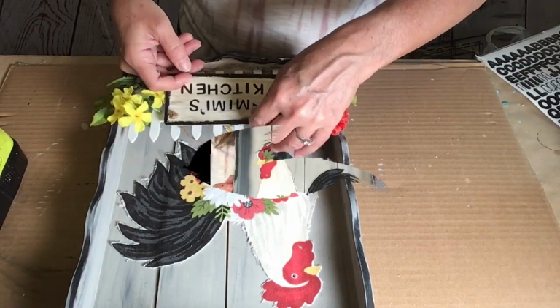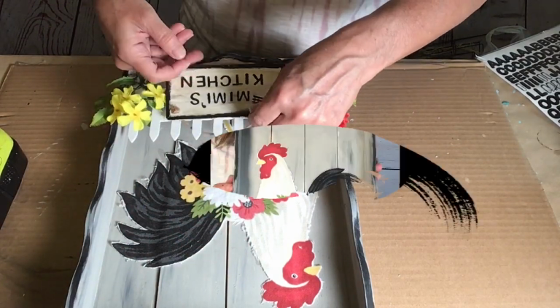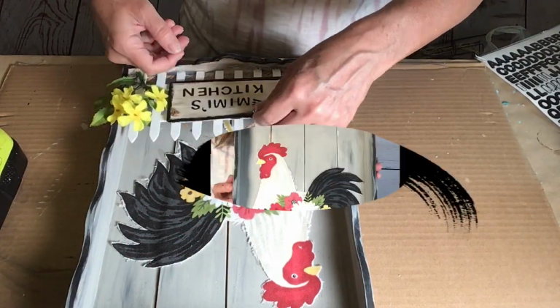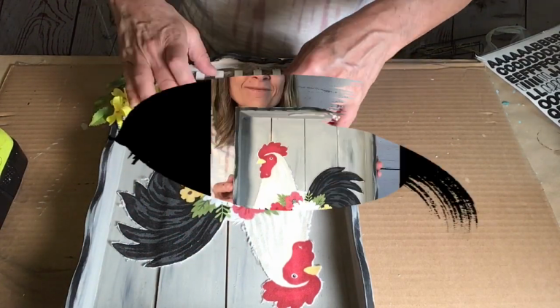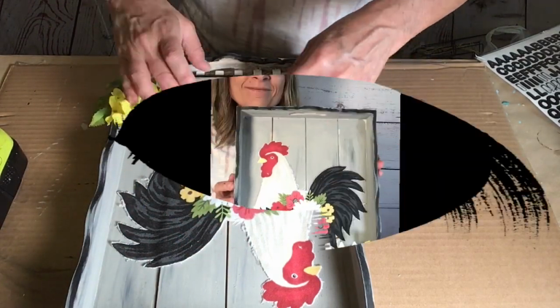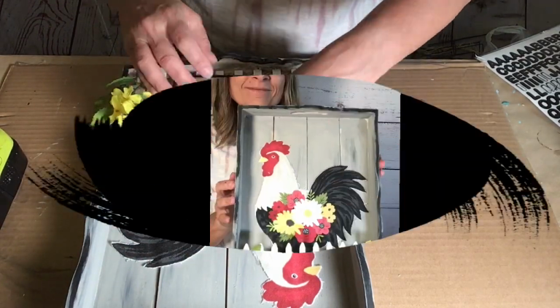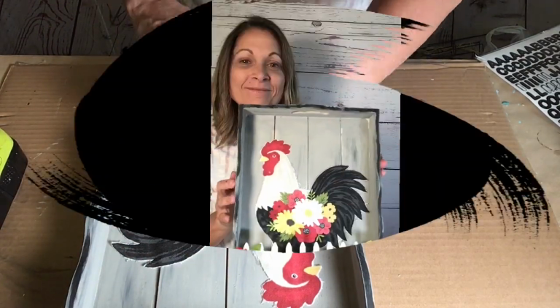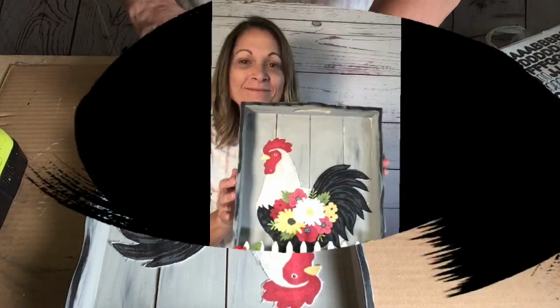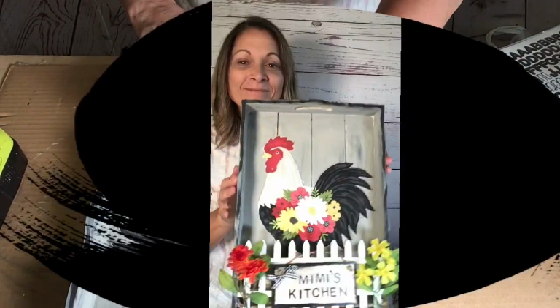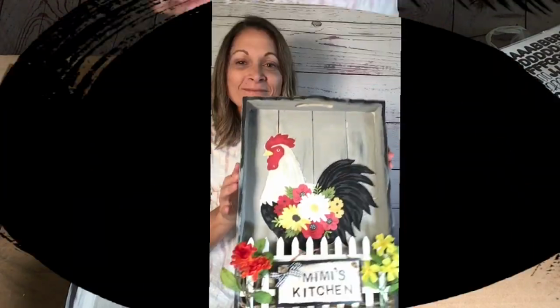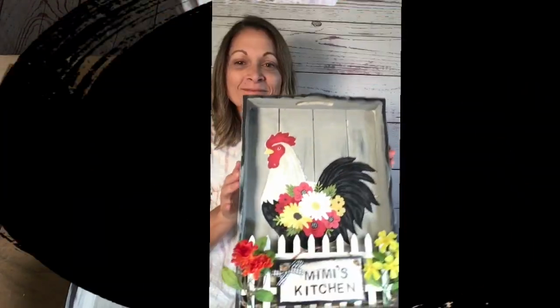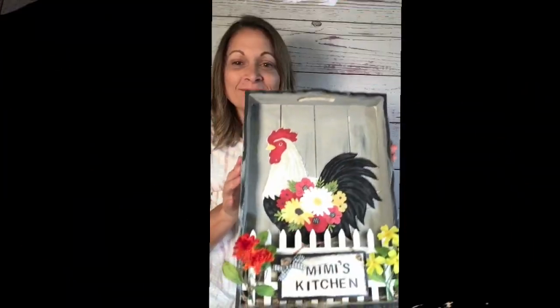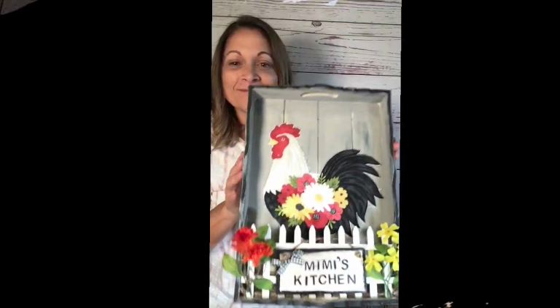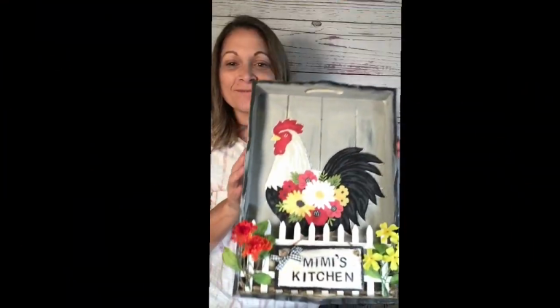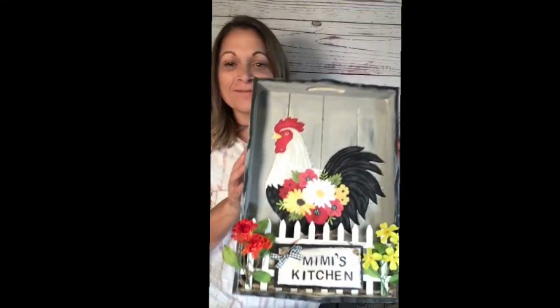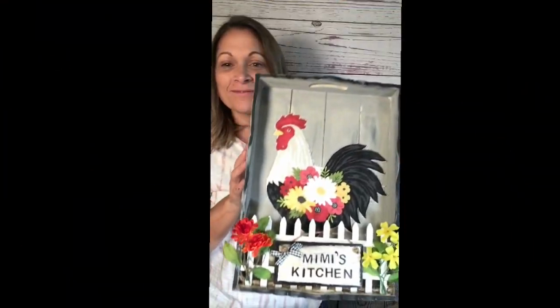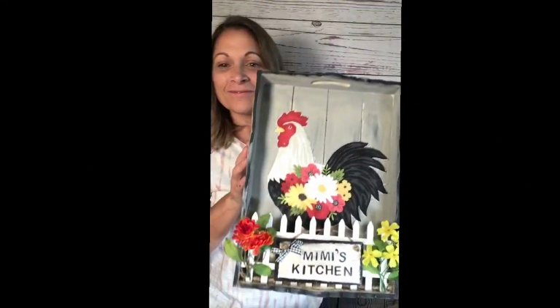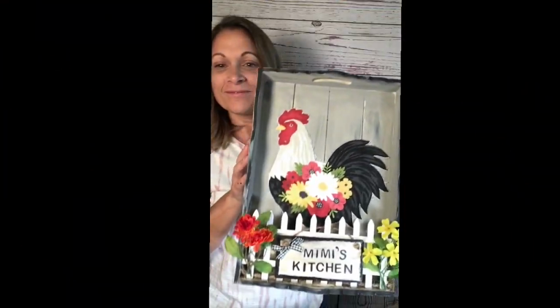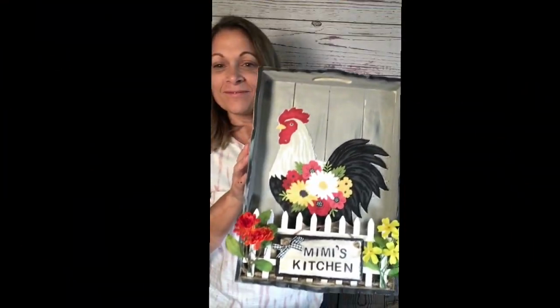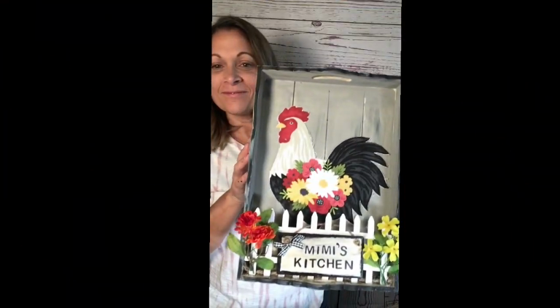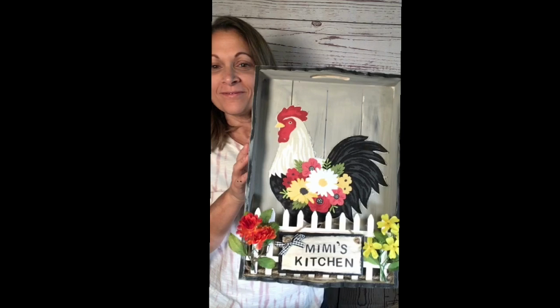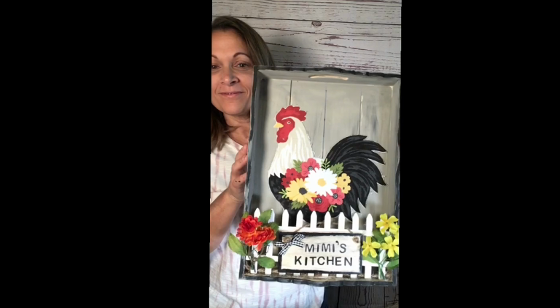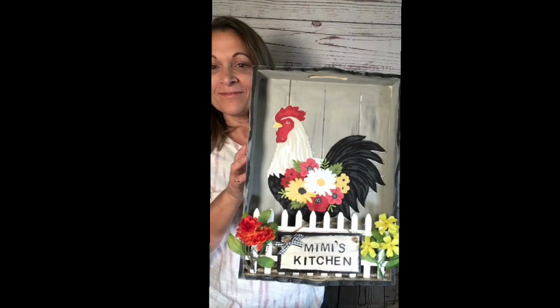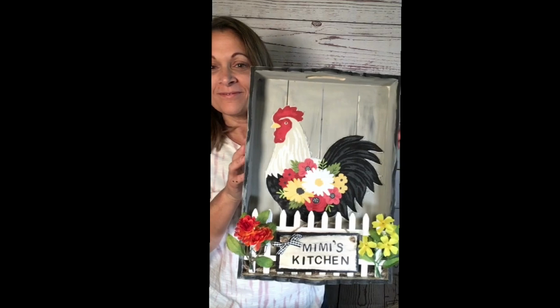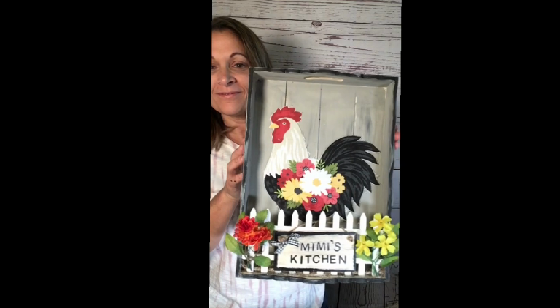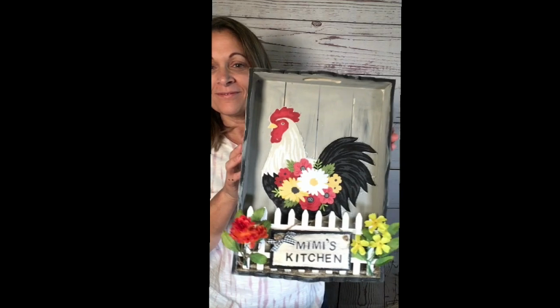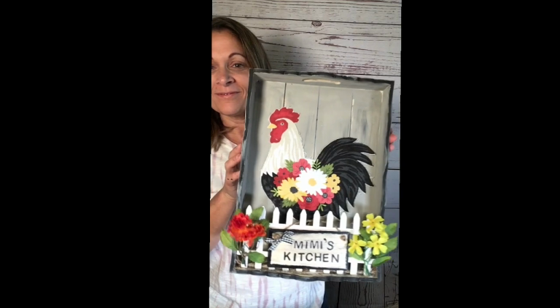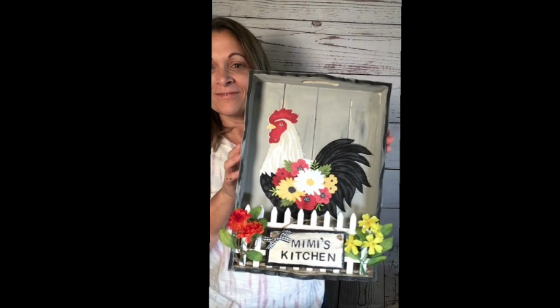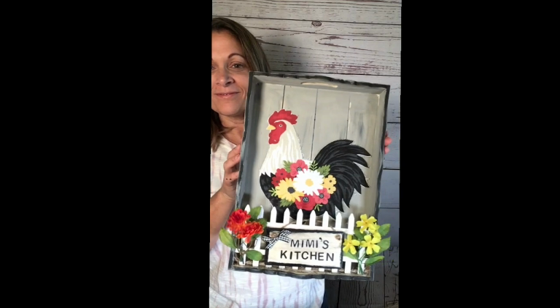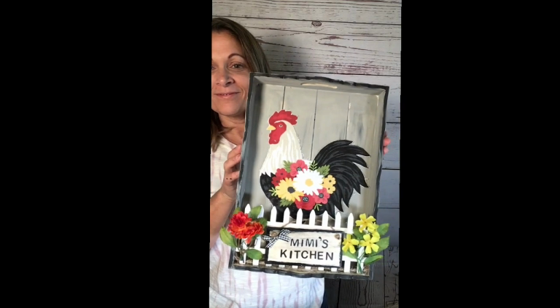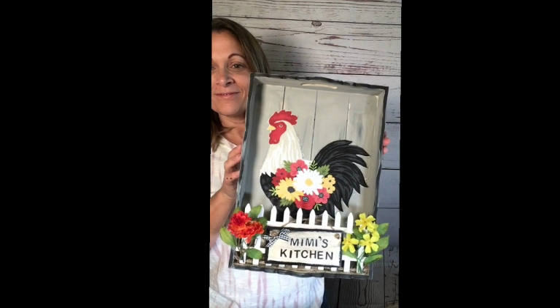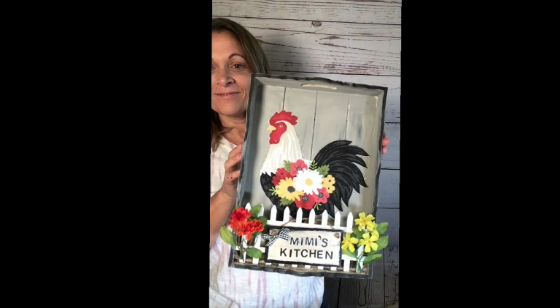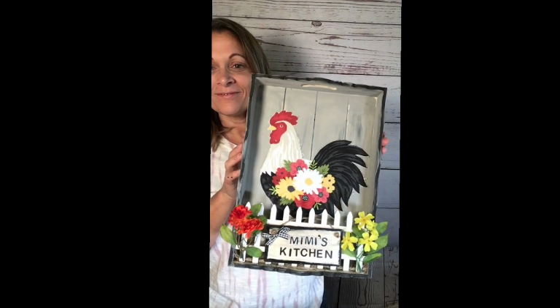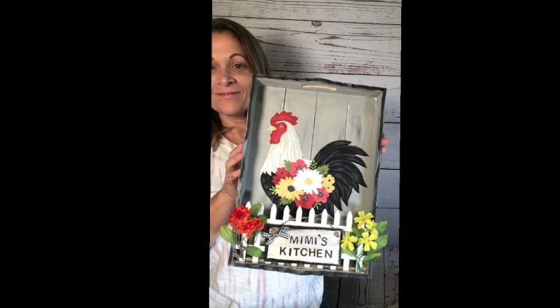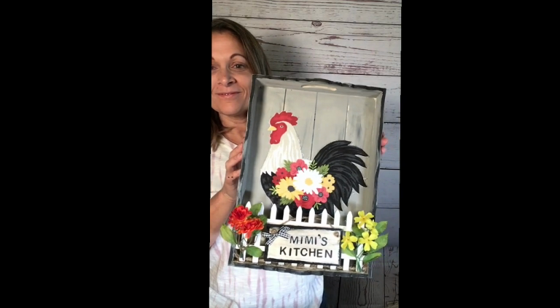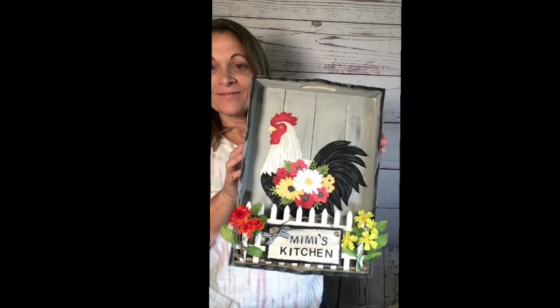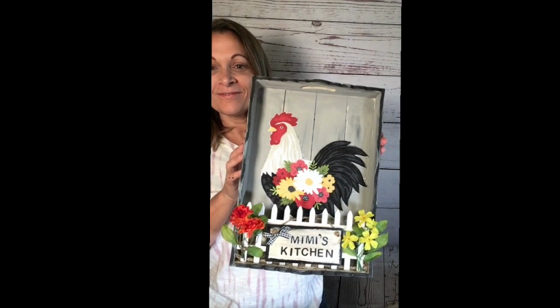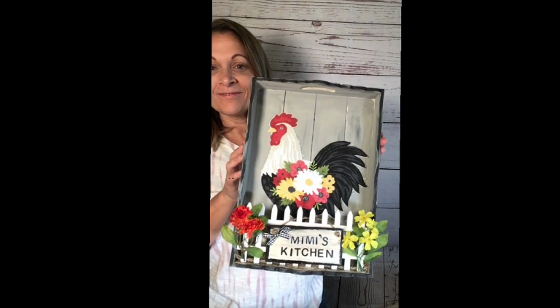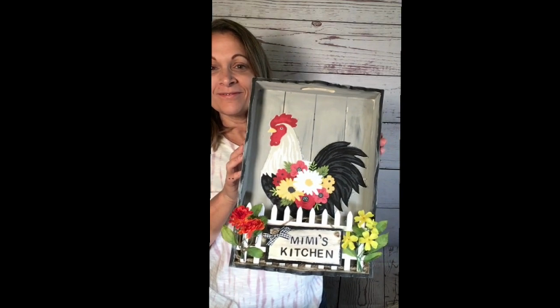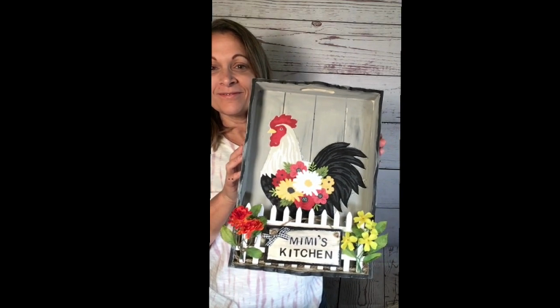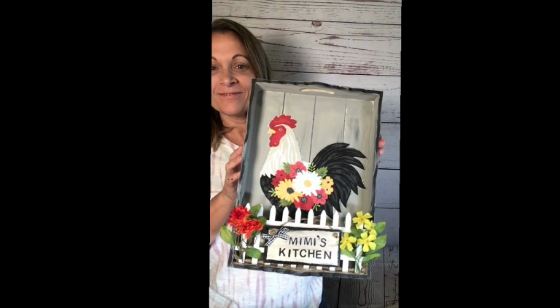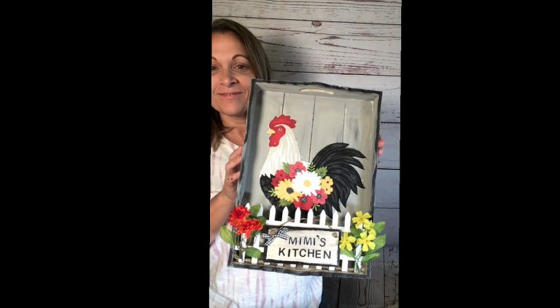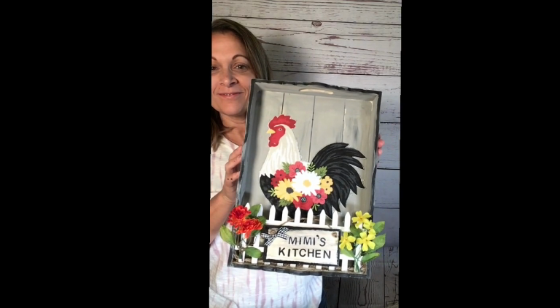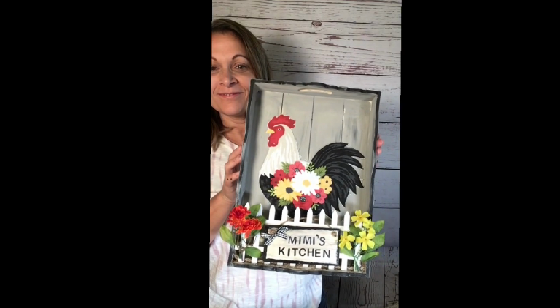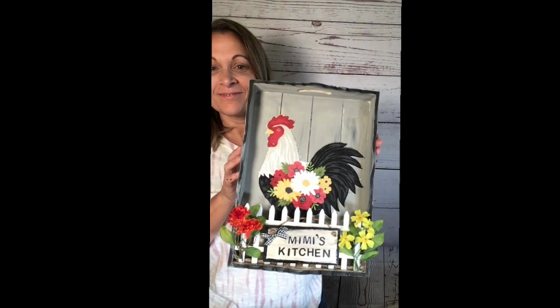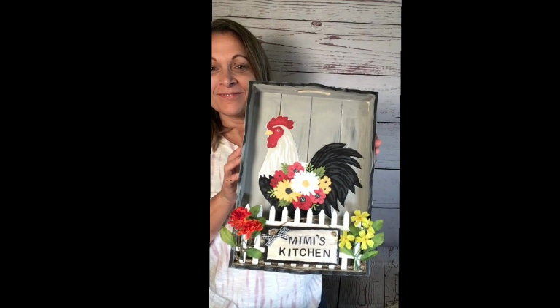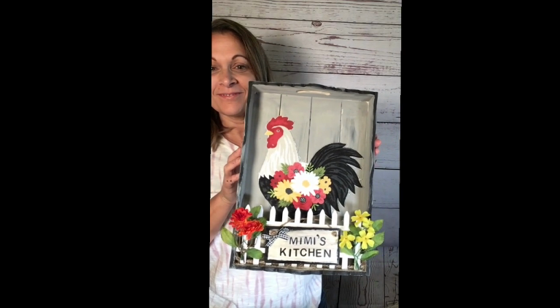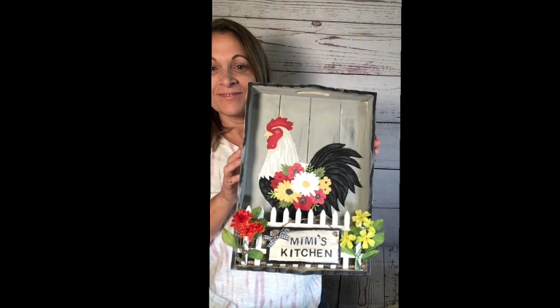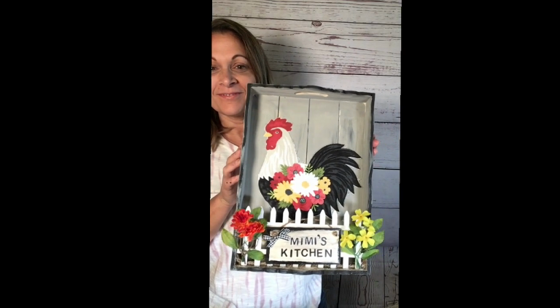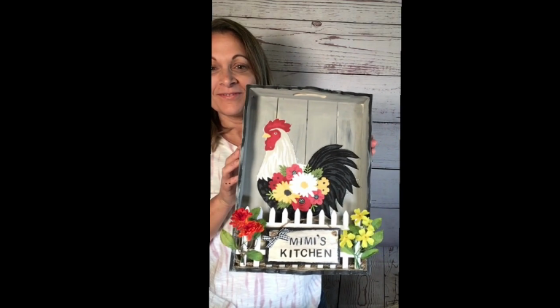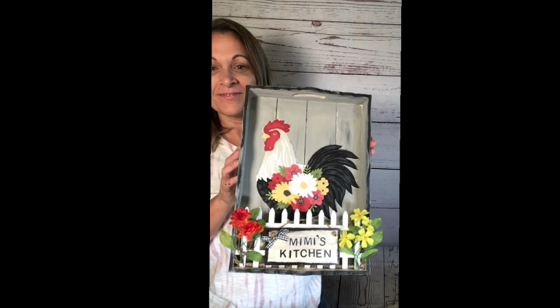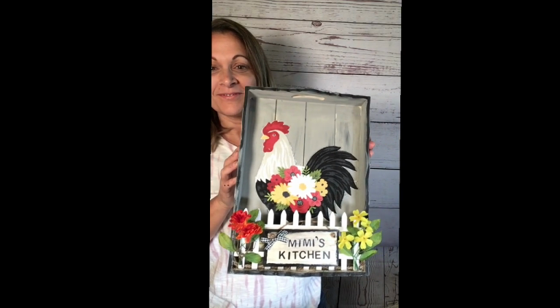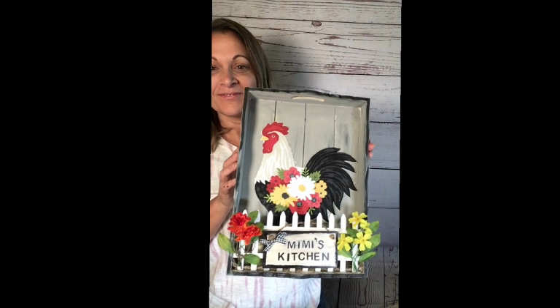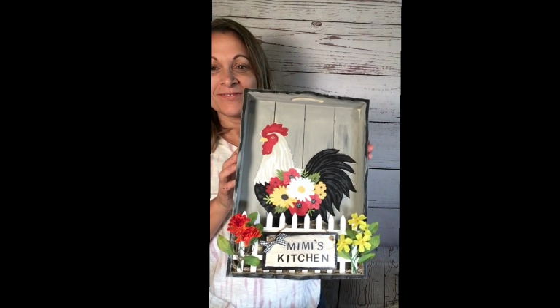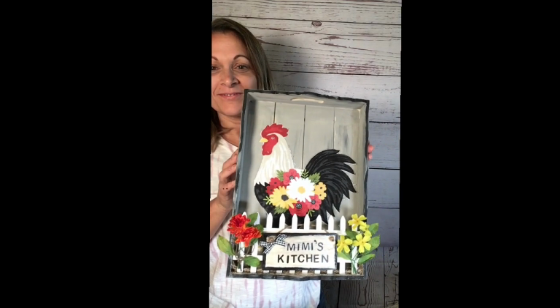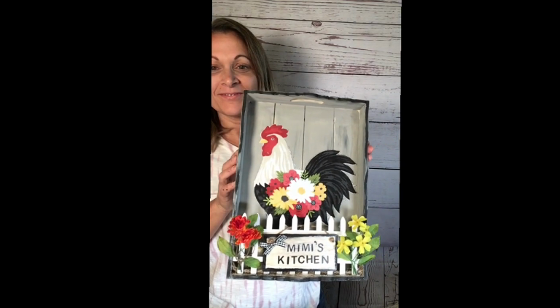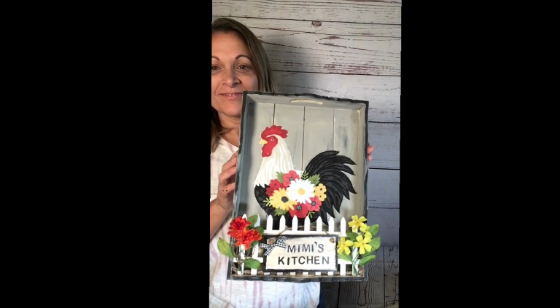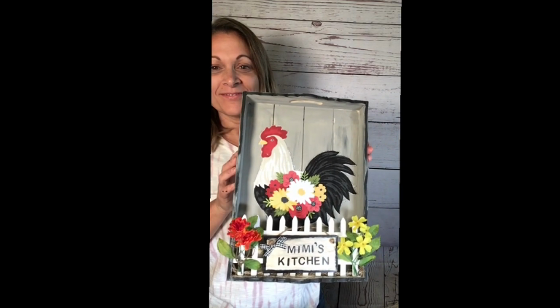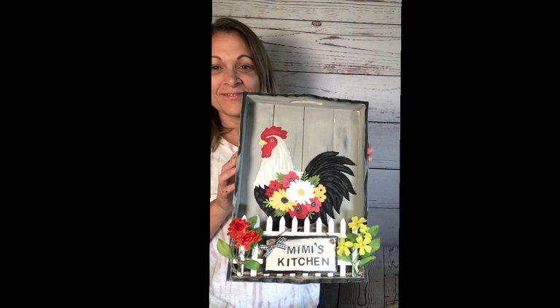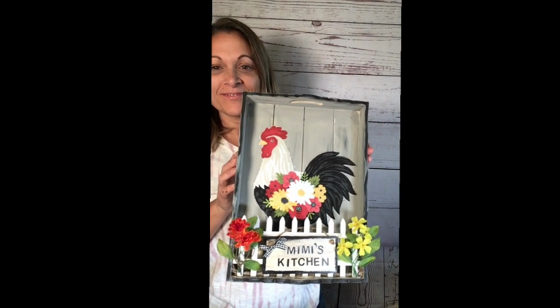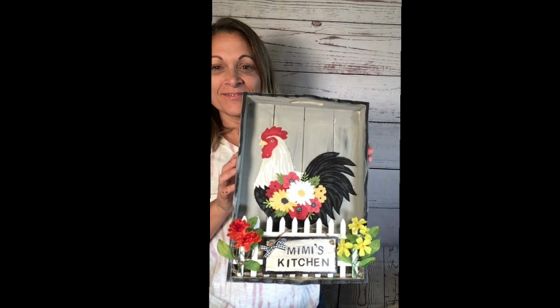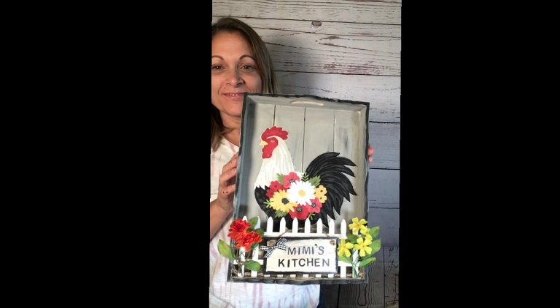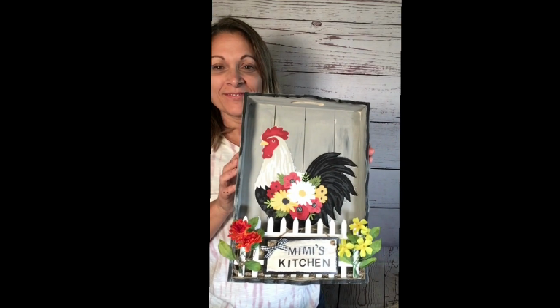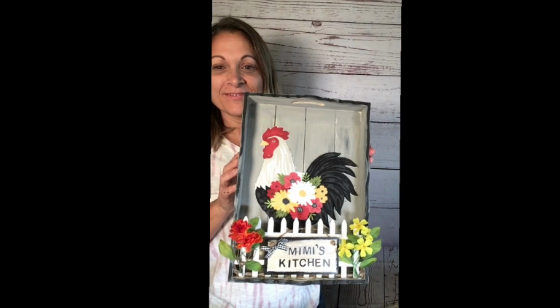Now isn't this cute? I am super happy with how this turned out and I hope you are too. Don't forget to sprinkle, sprinkle, sprinkle!